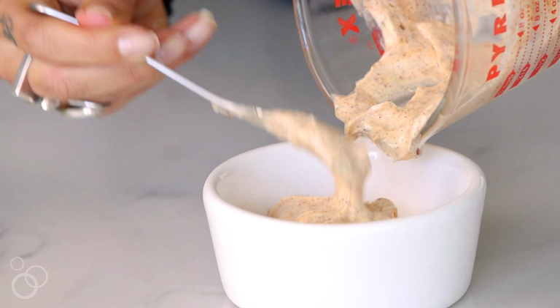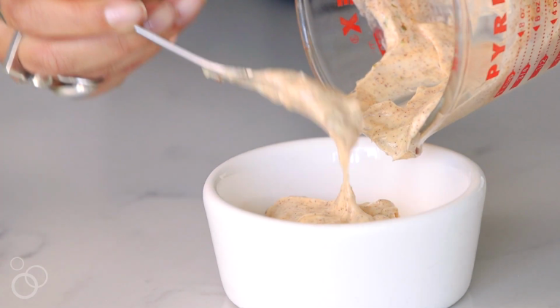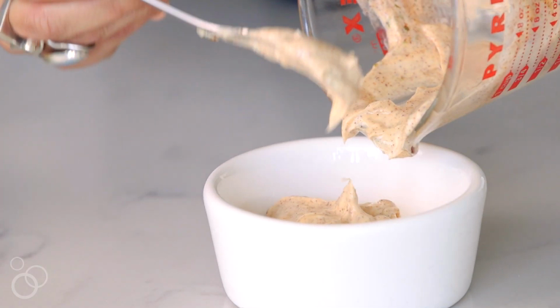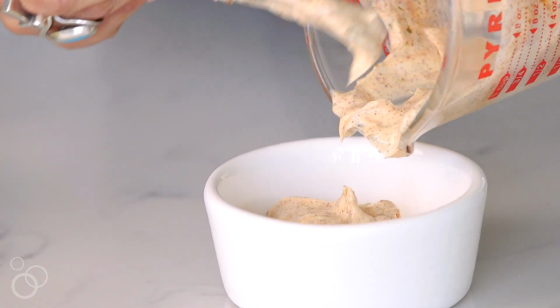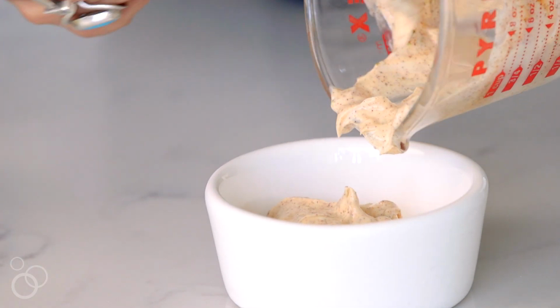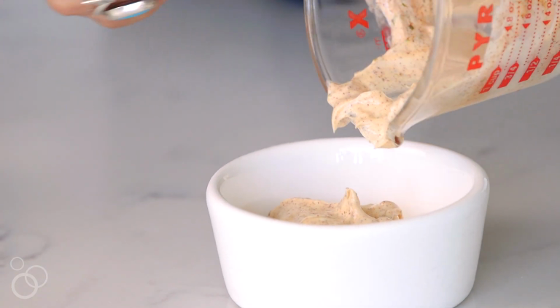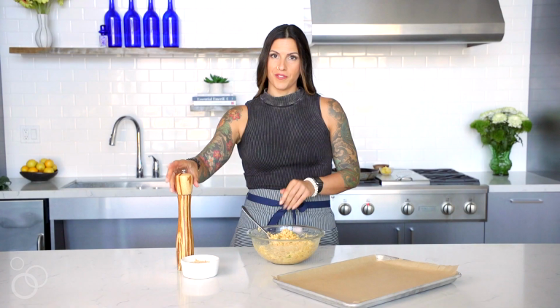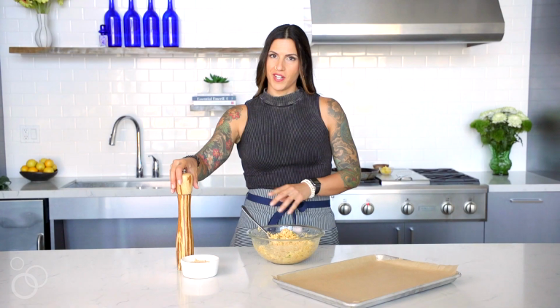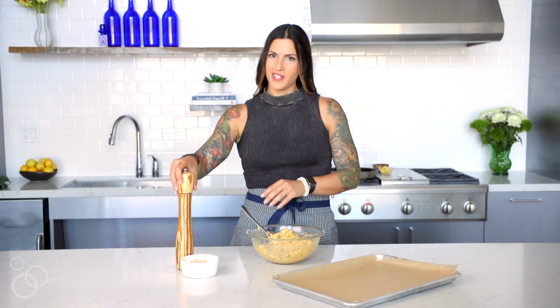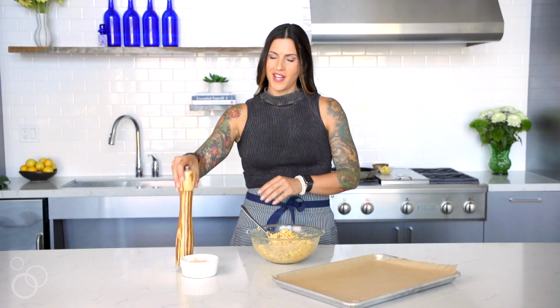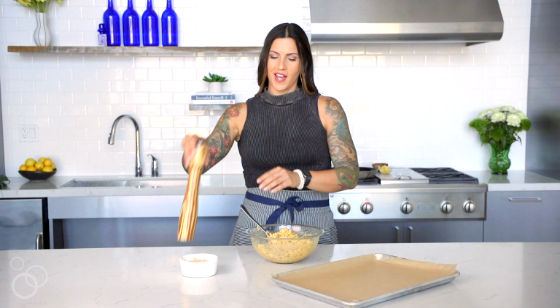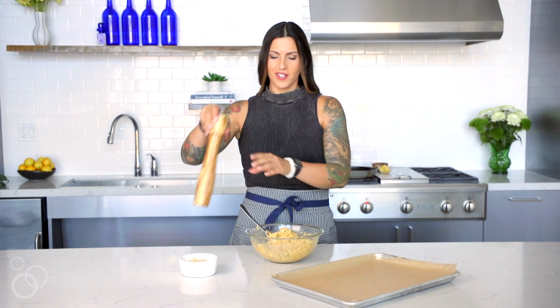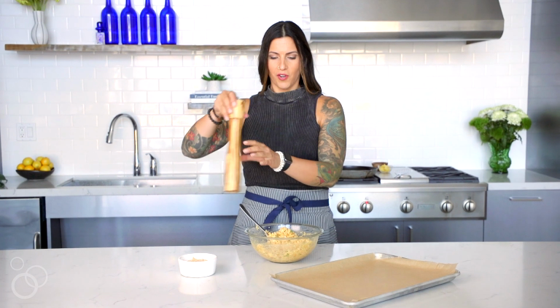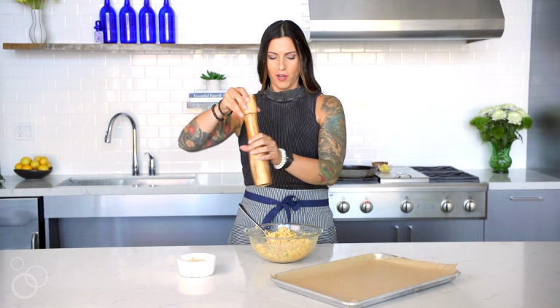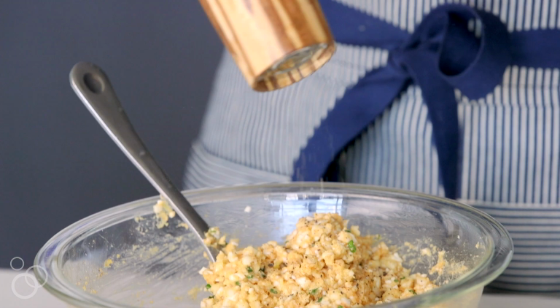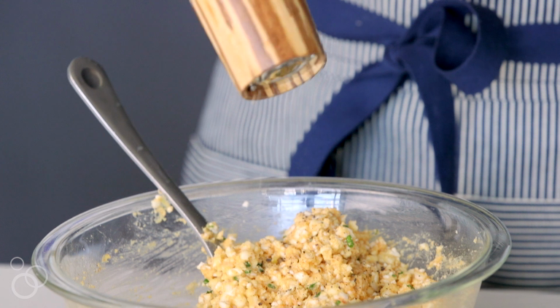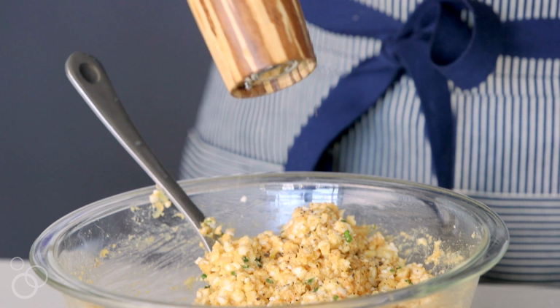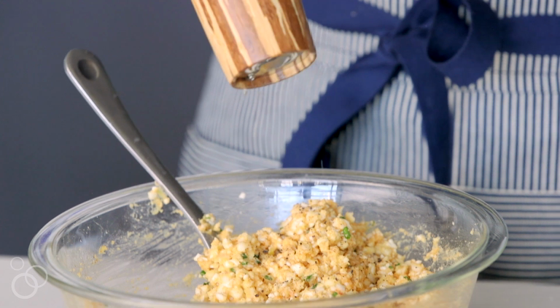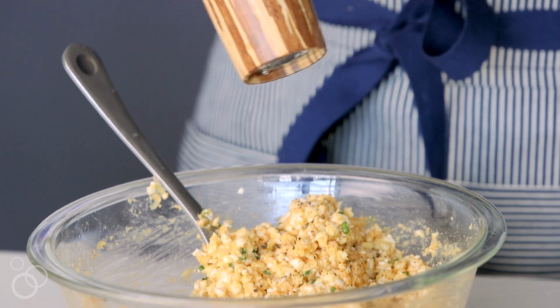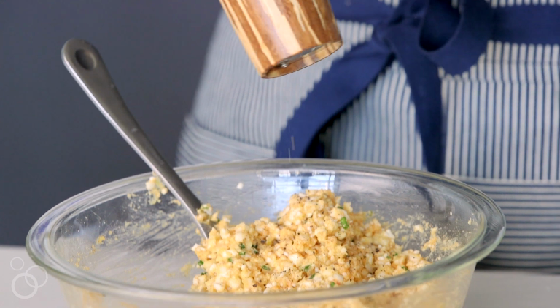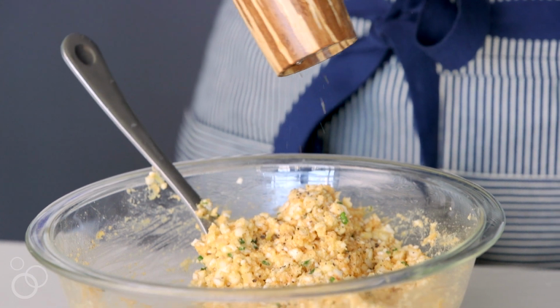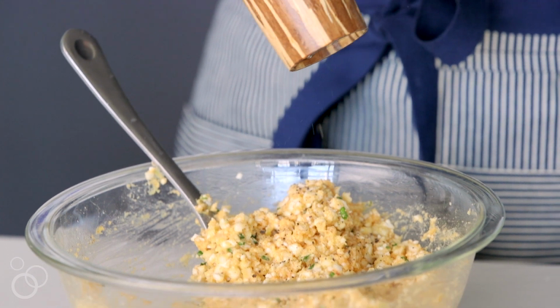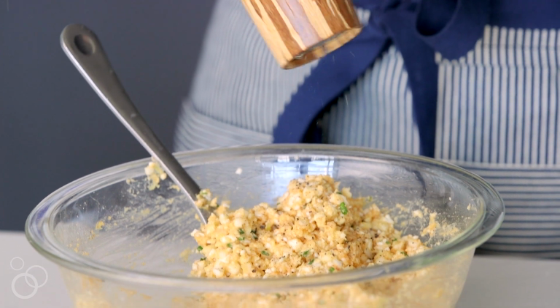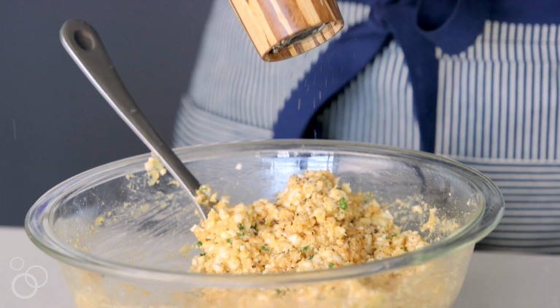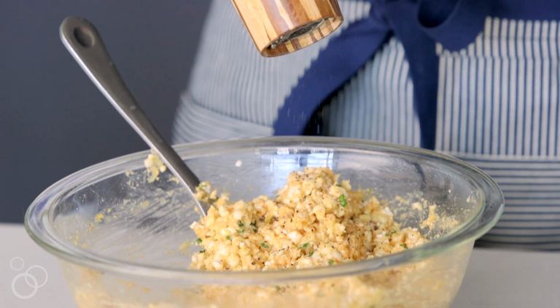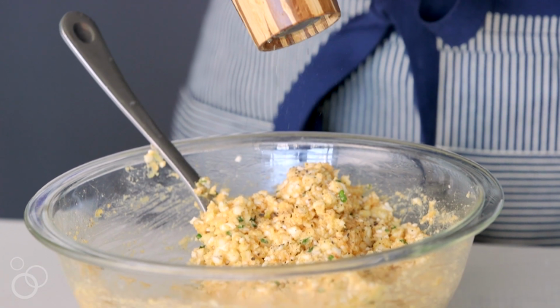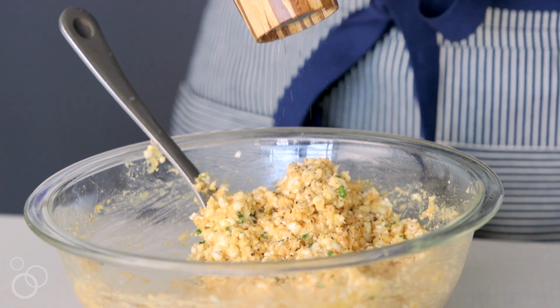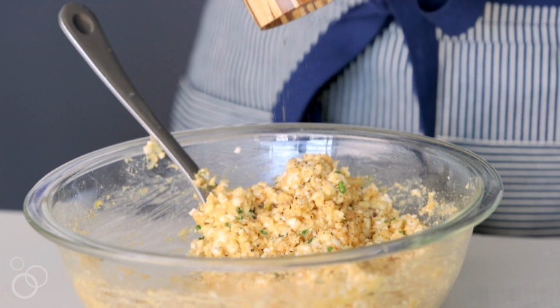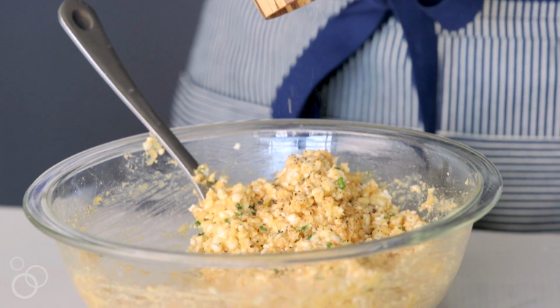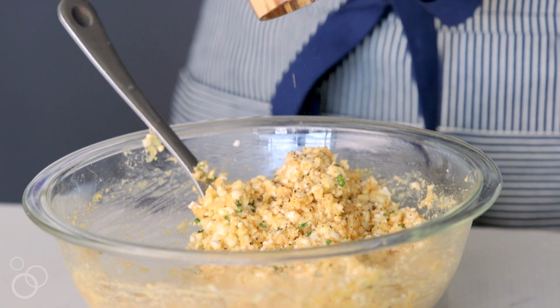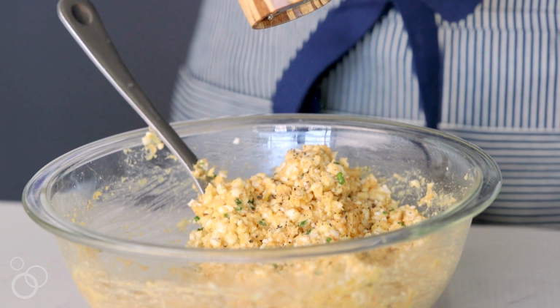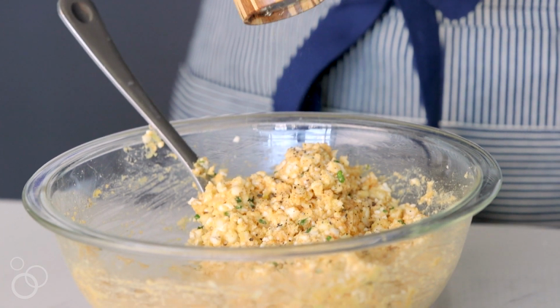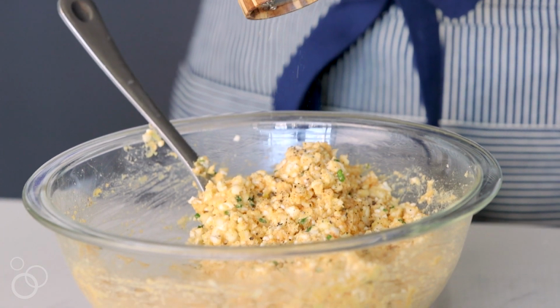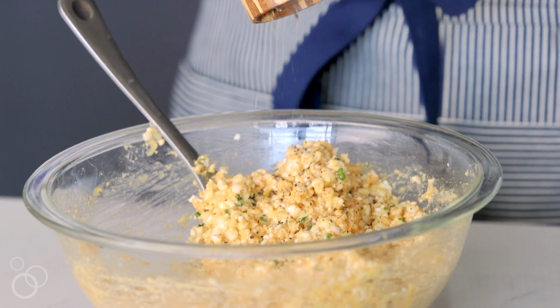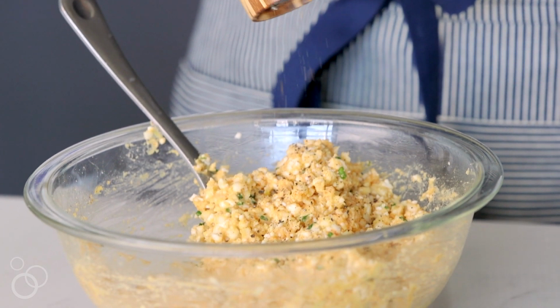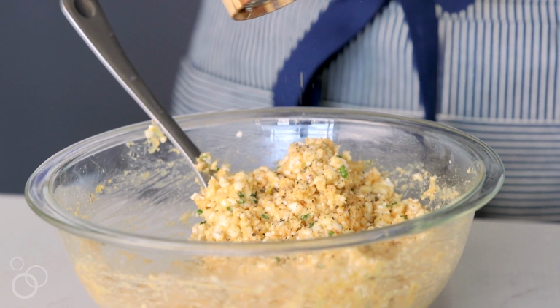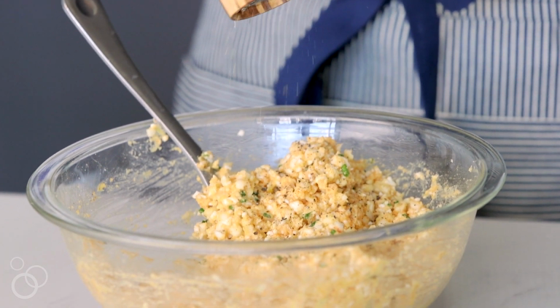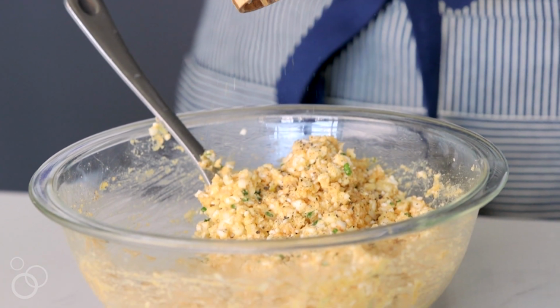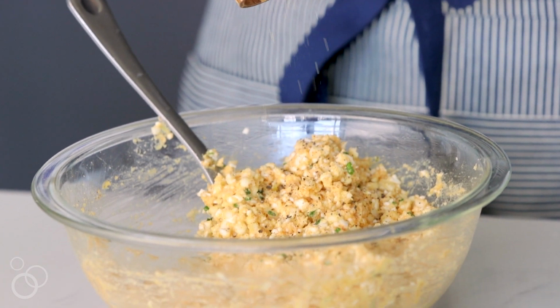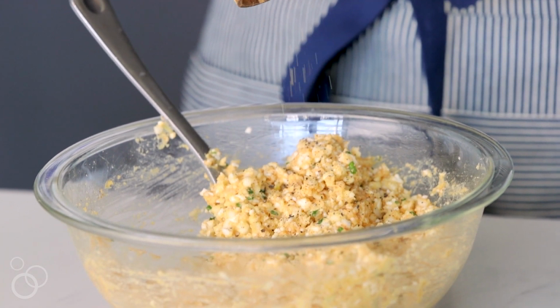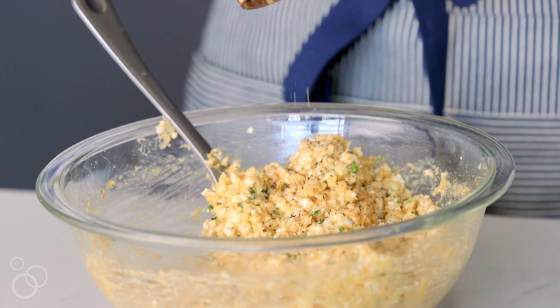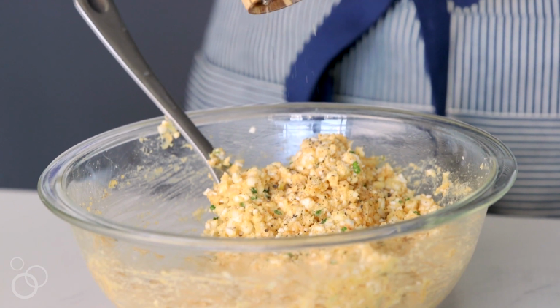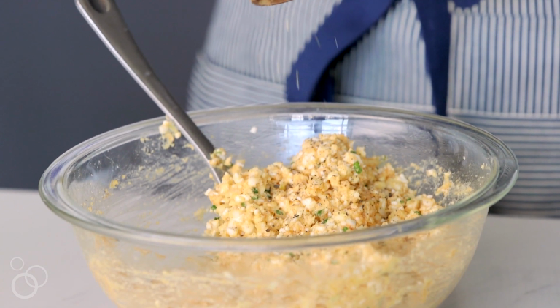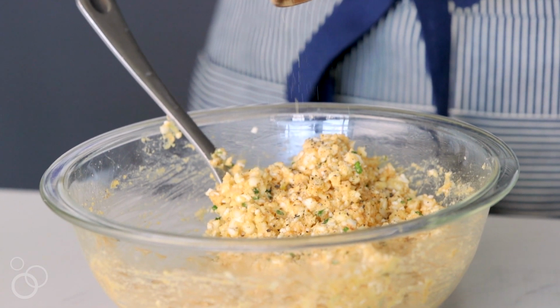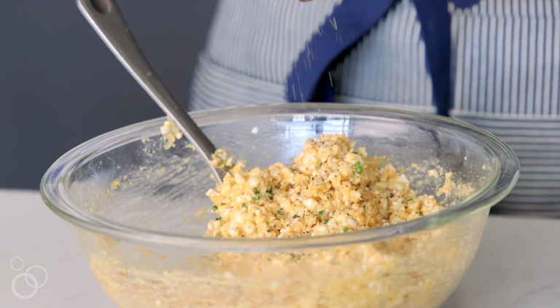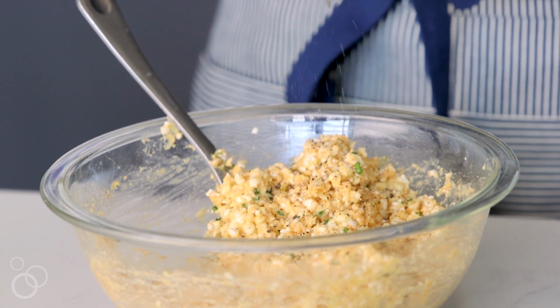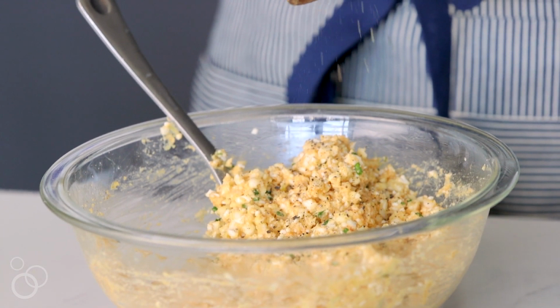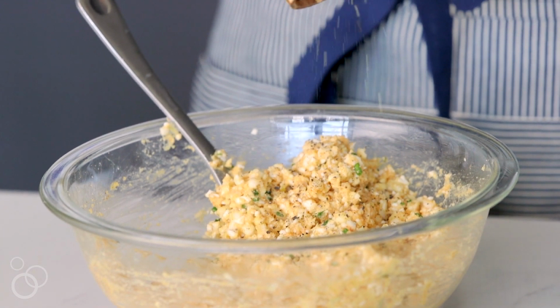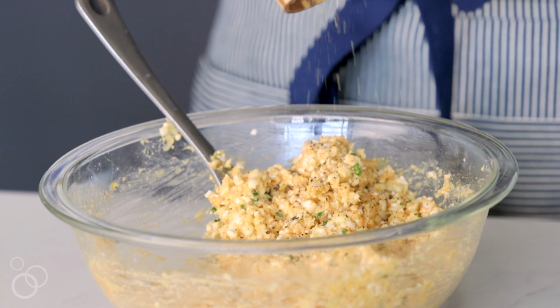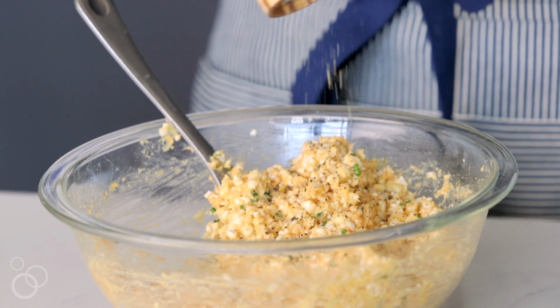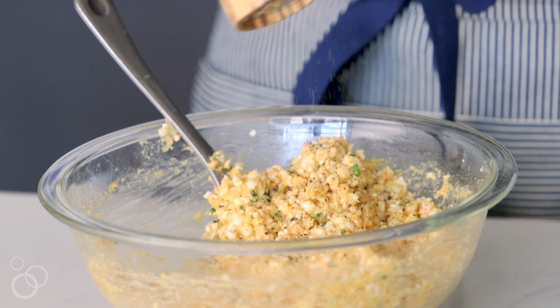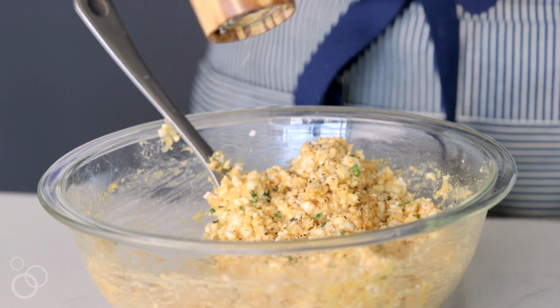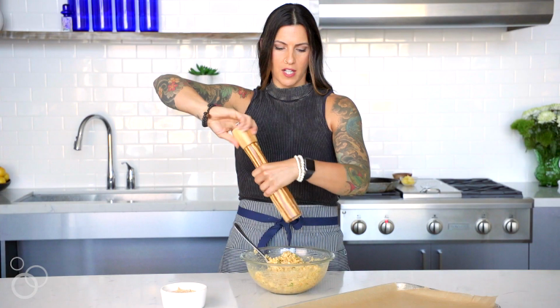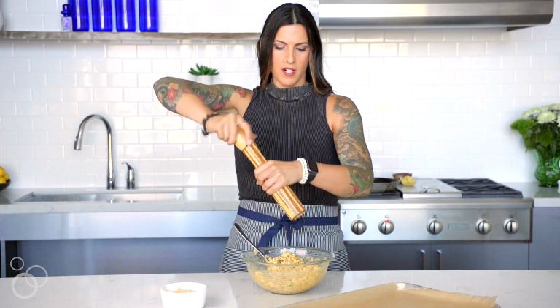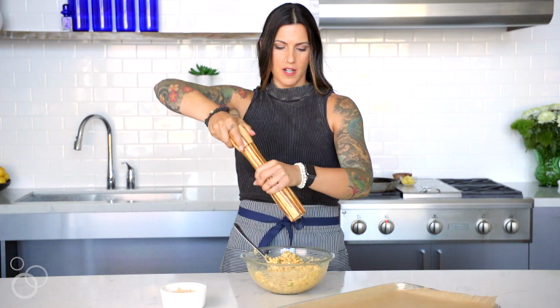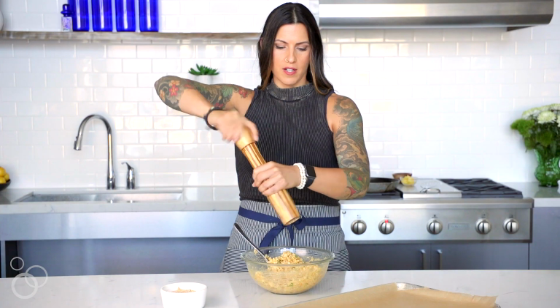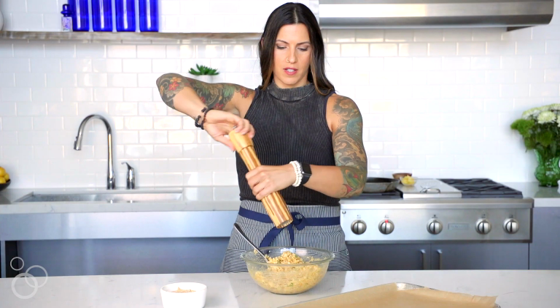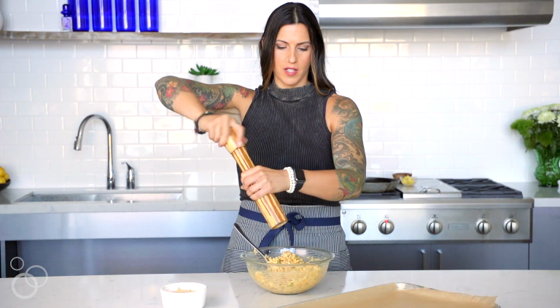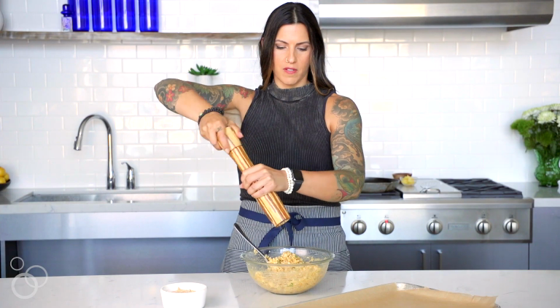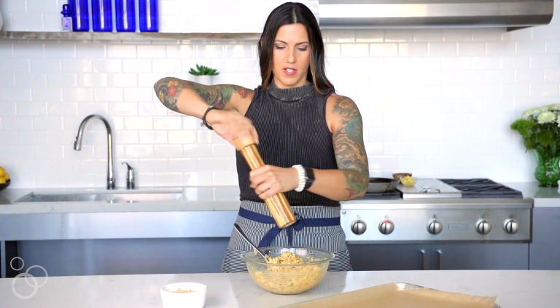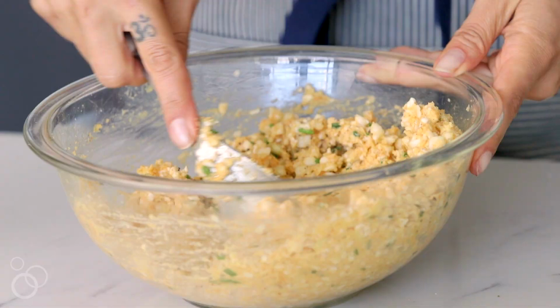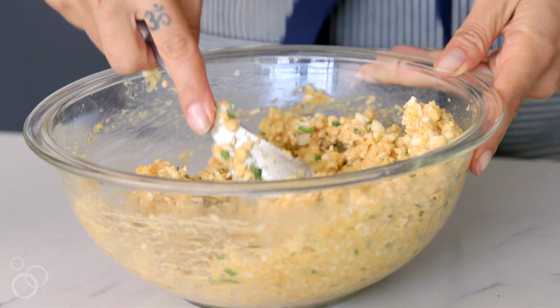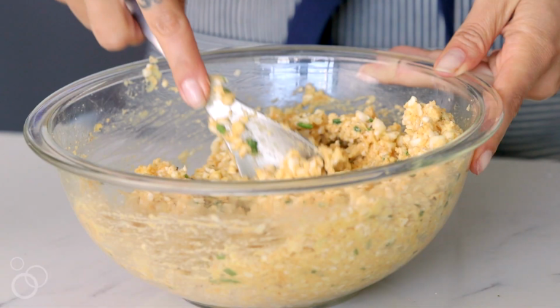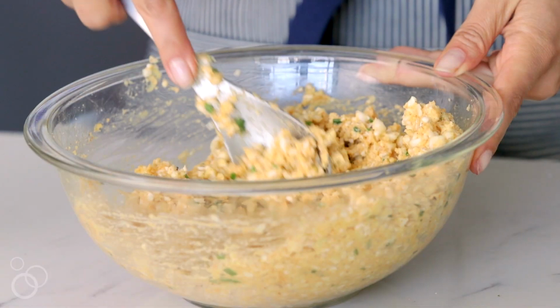I almost forgot to add the ground pepper — just go ahead and freshly grind some pepper right in there and give it a stir.